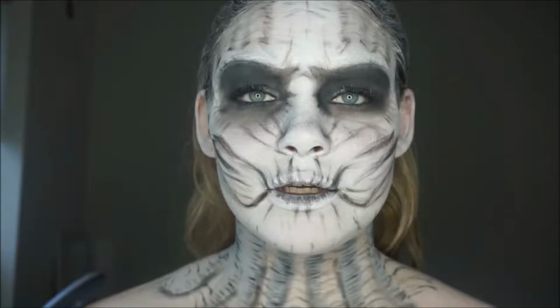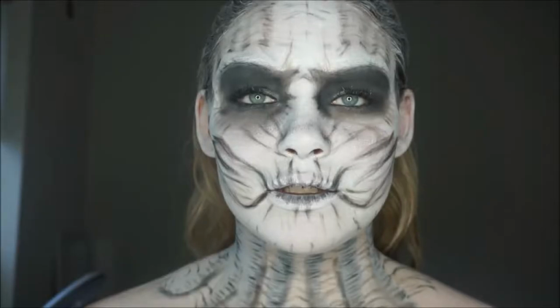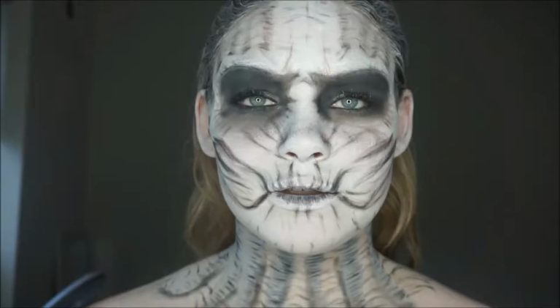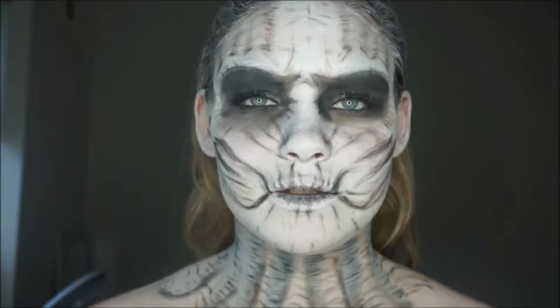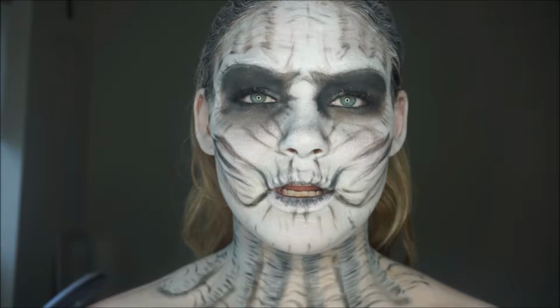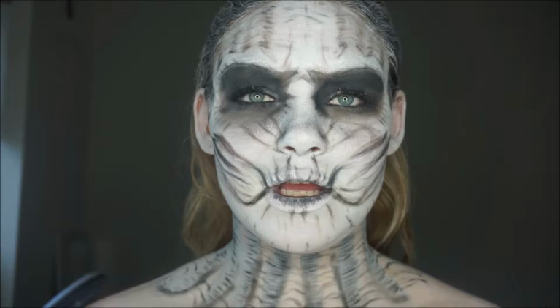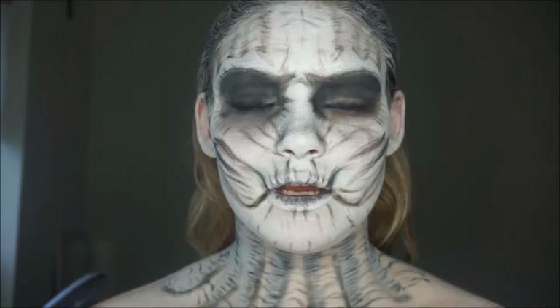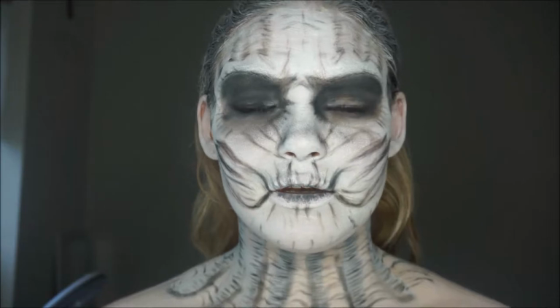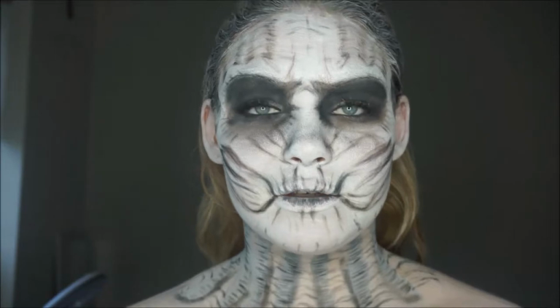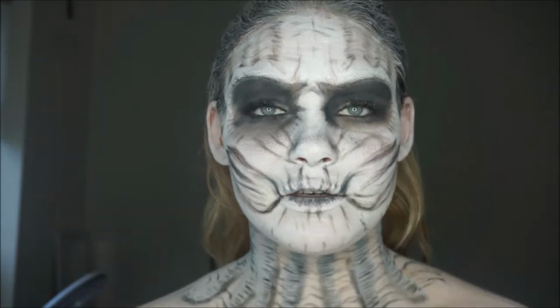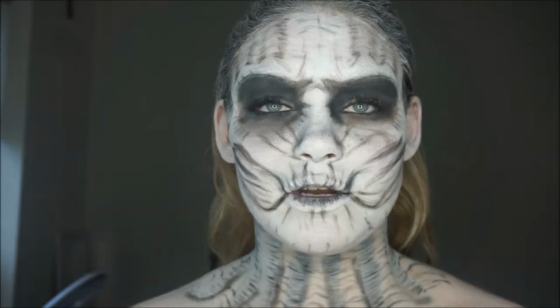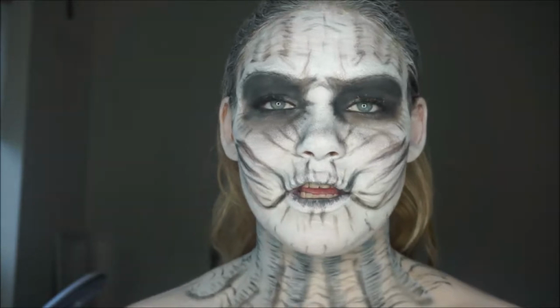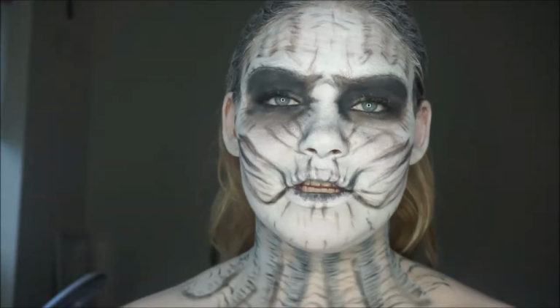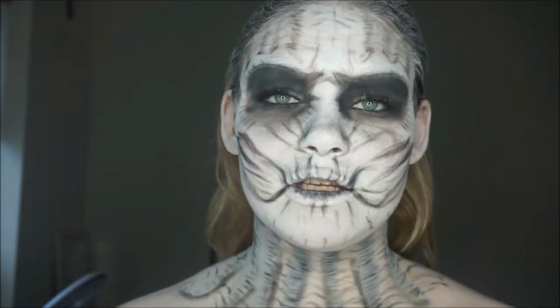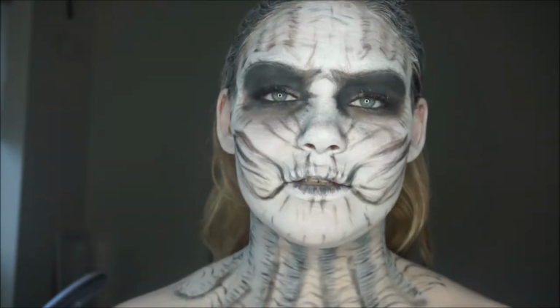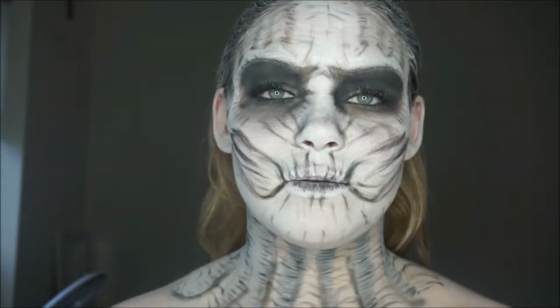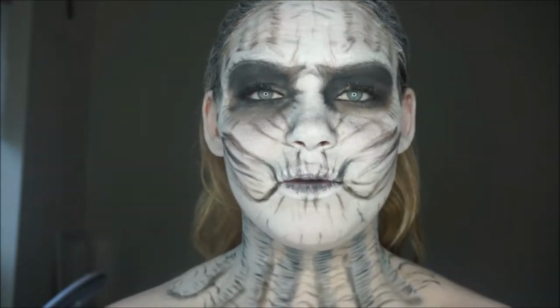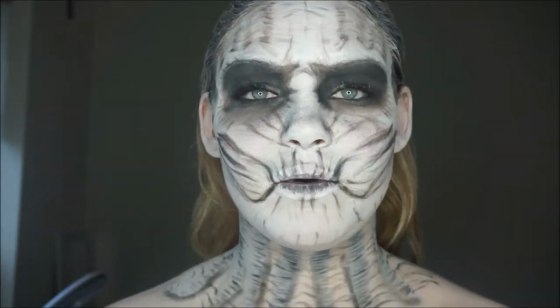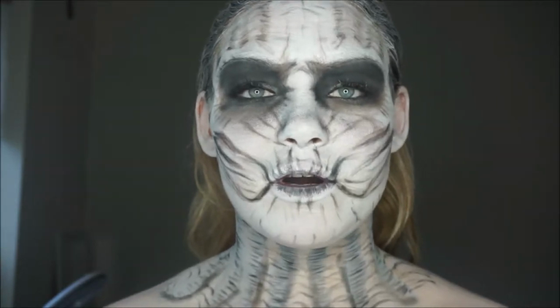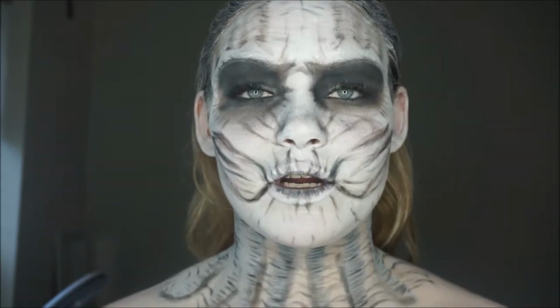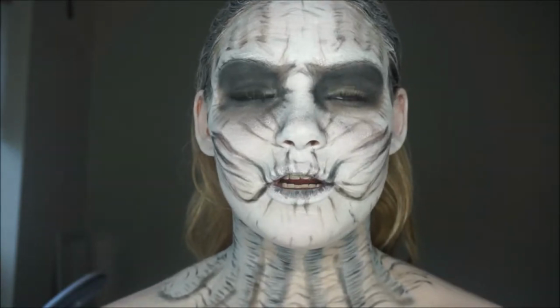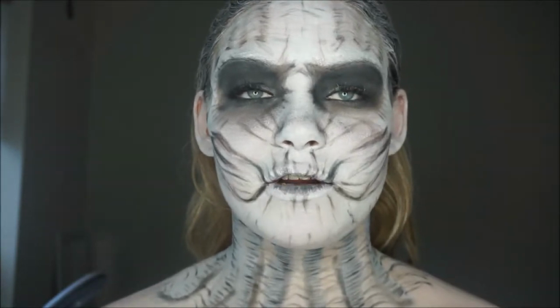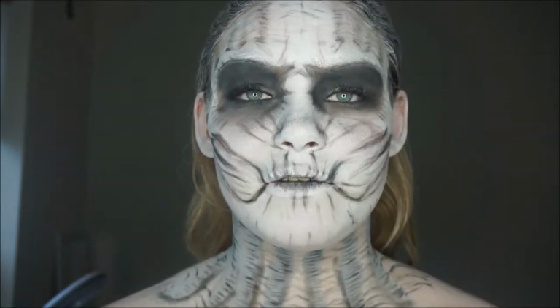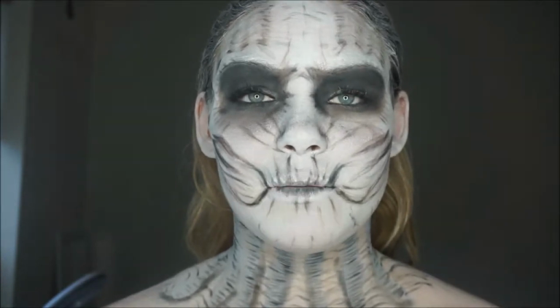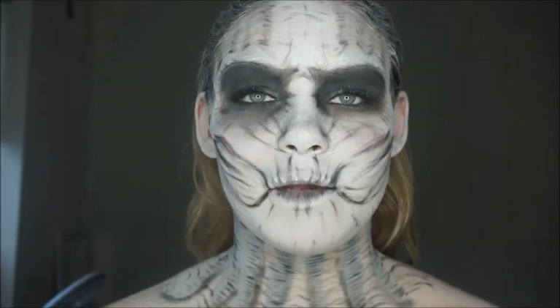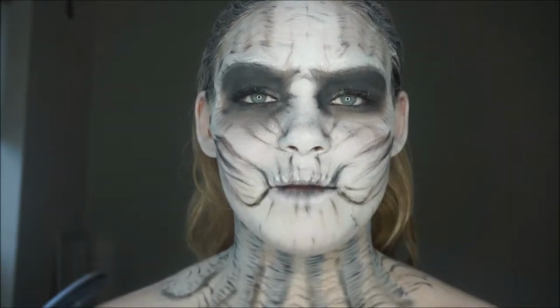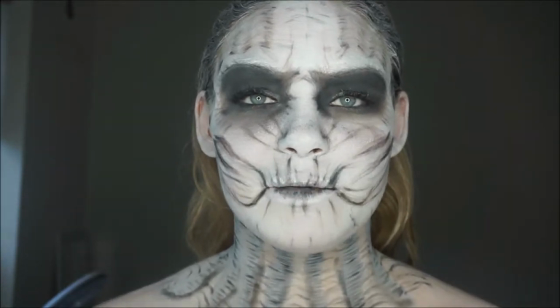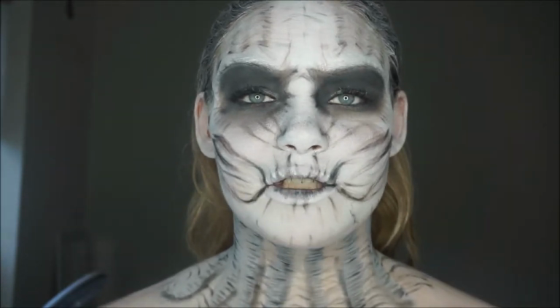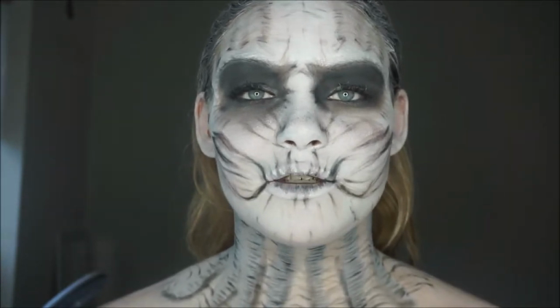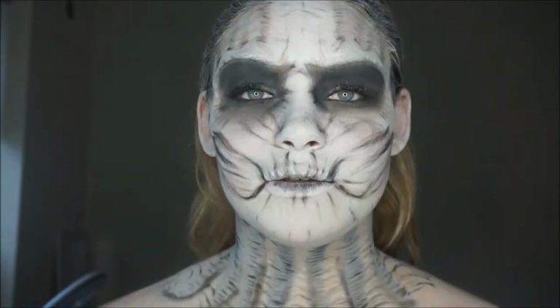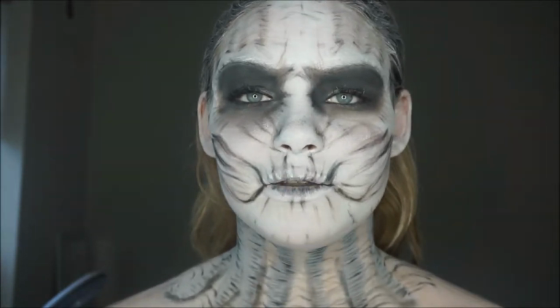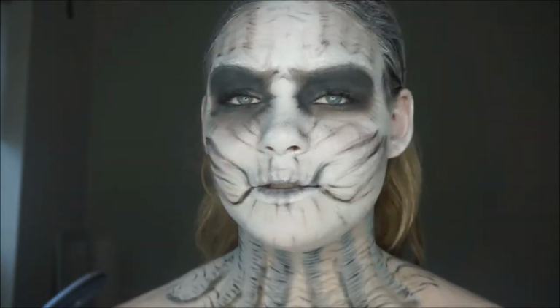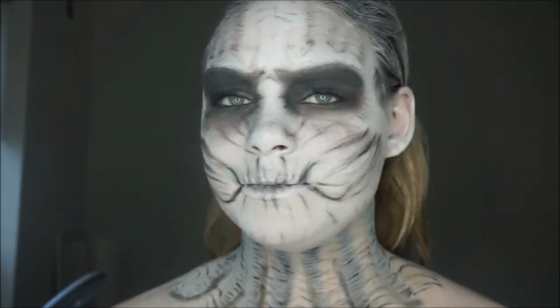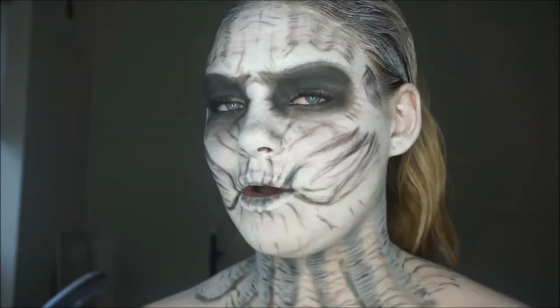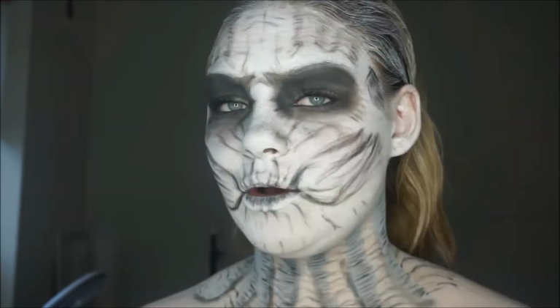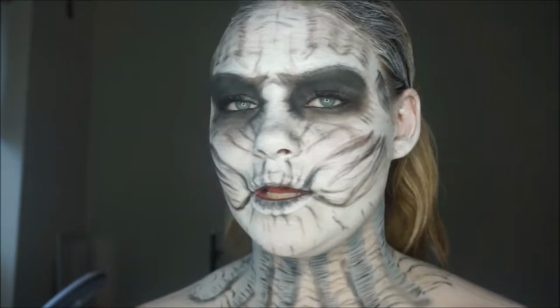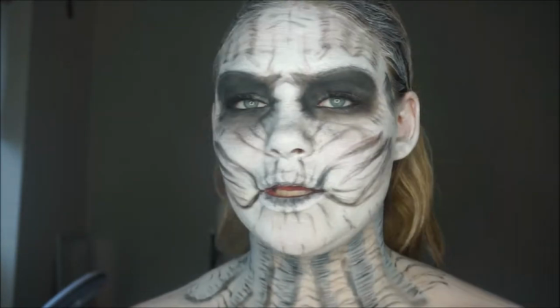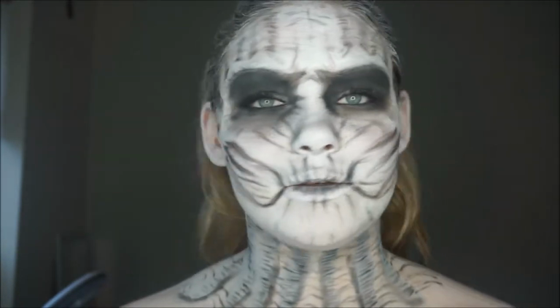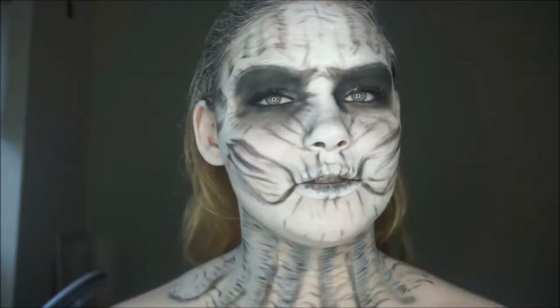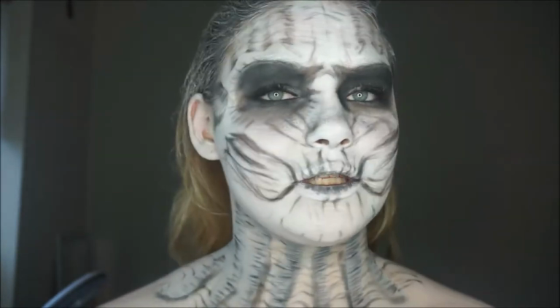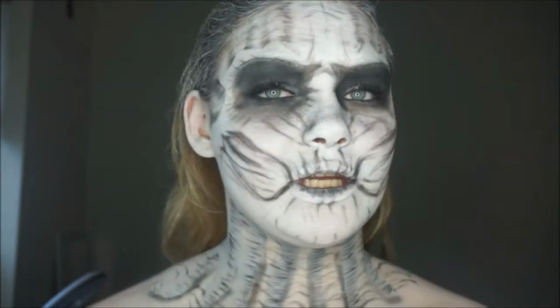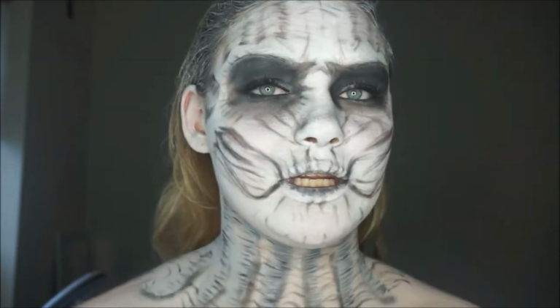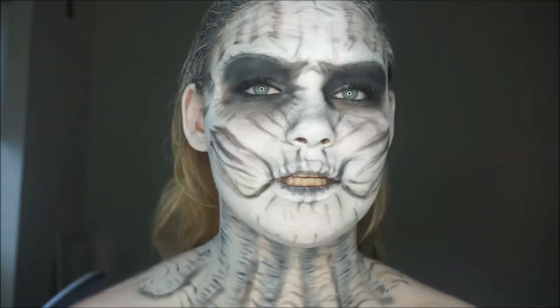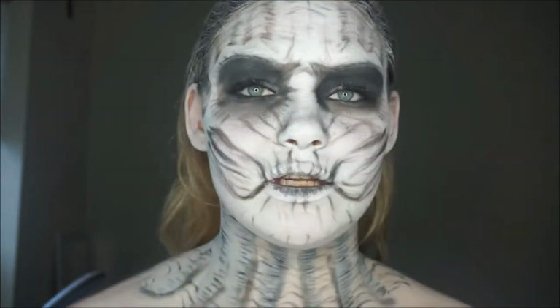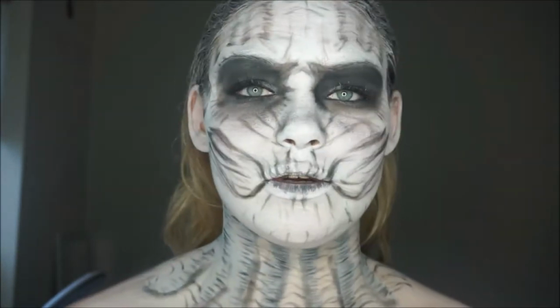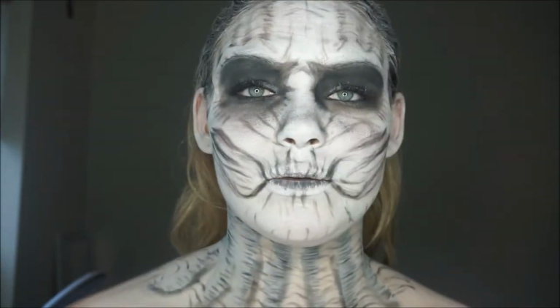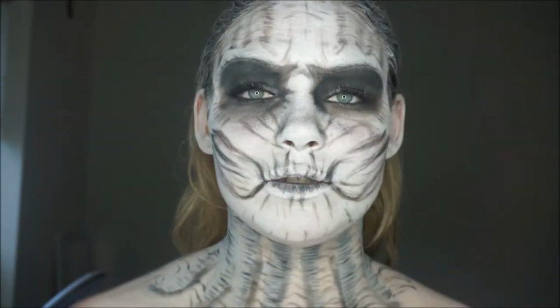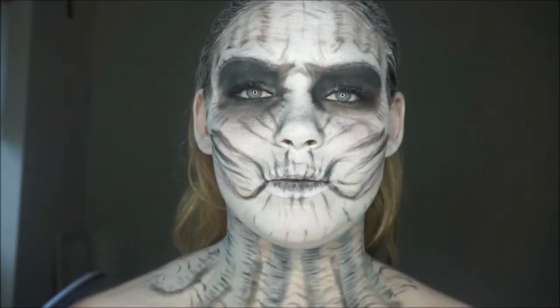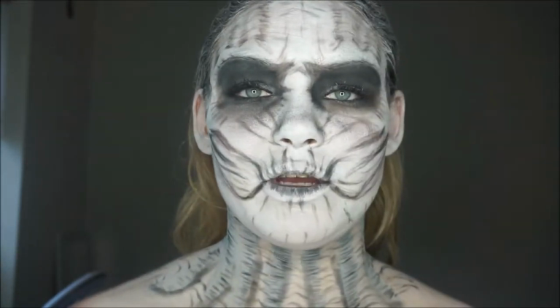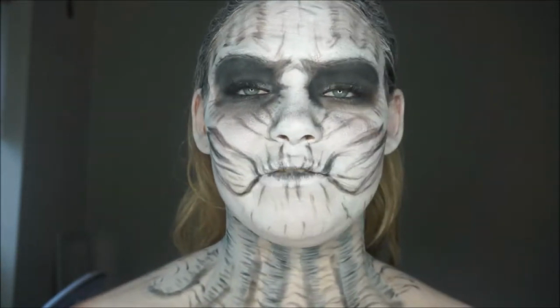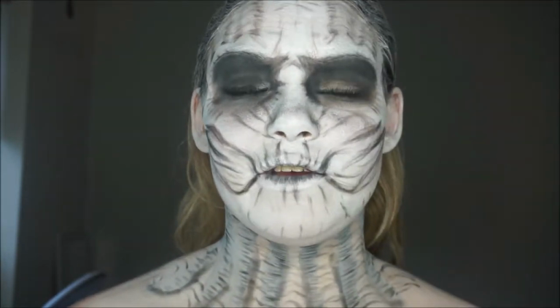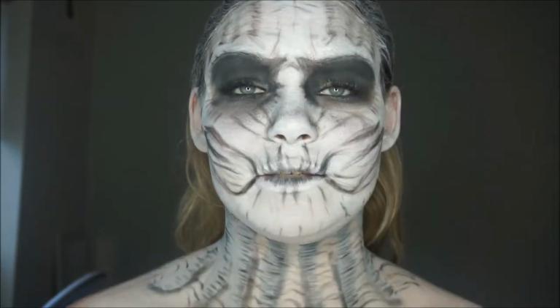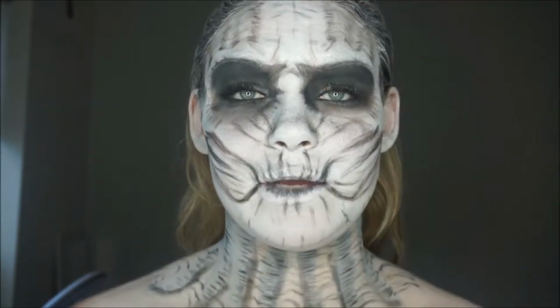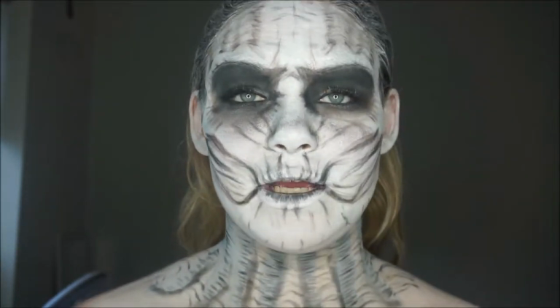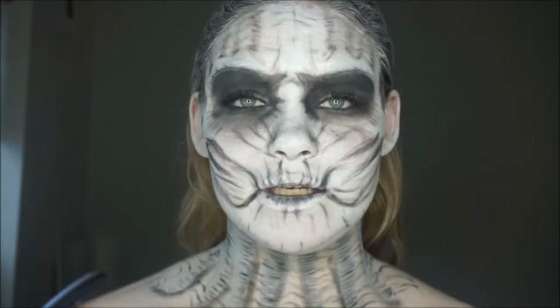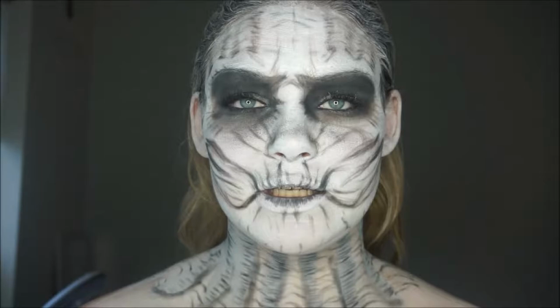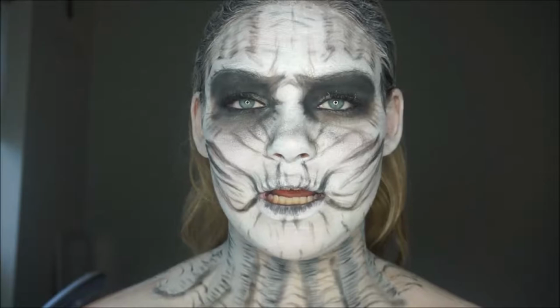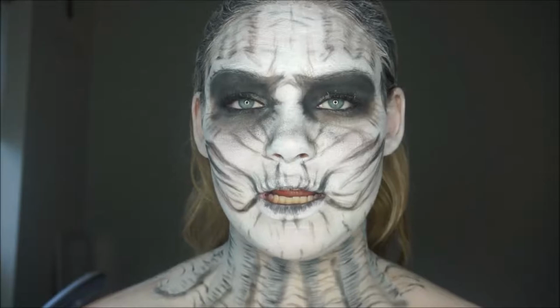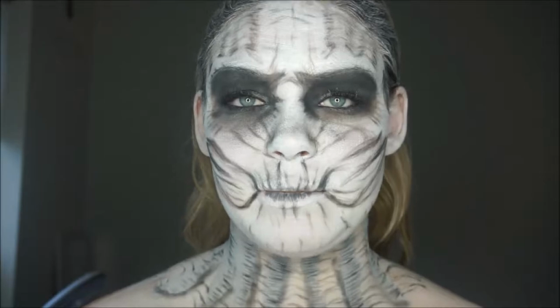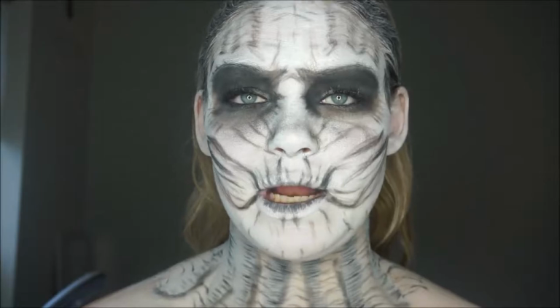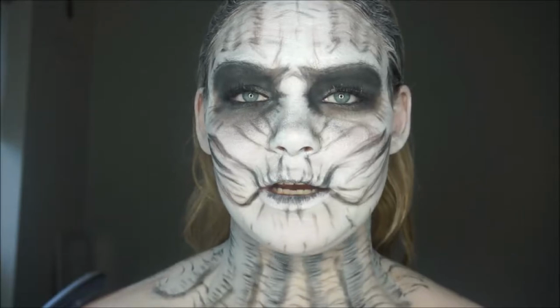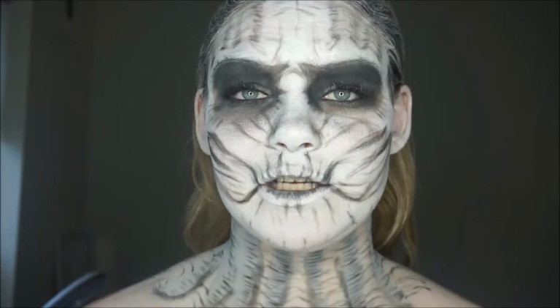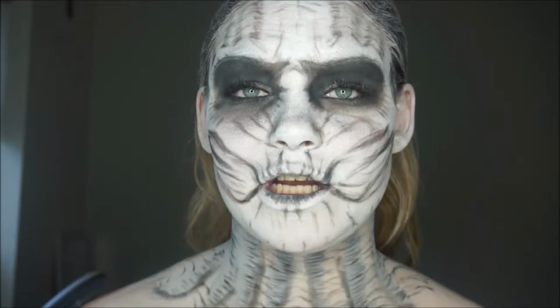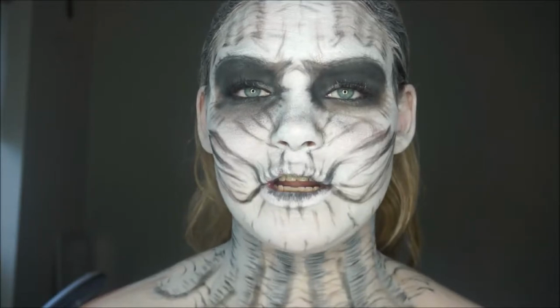So today I'm going to create this White Walker from Game of Thrones. All I used in this look was white face paint and black eyeshadow.